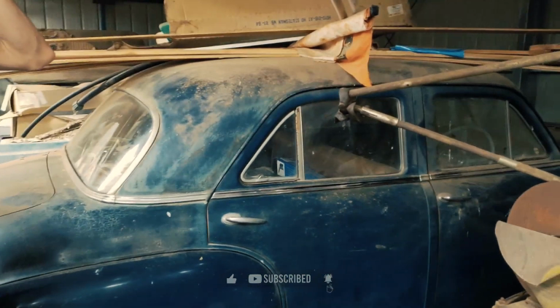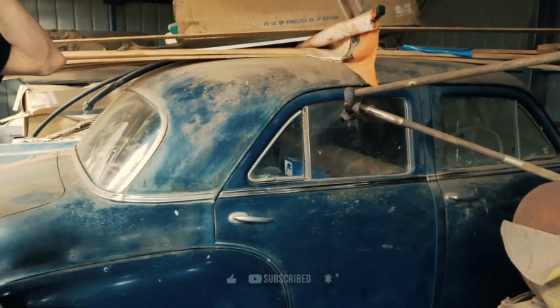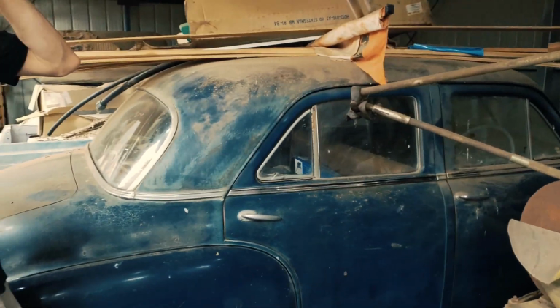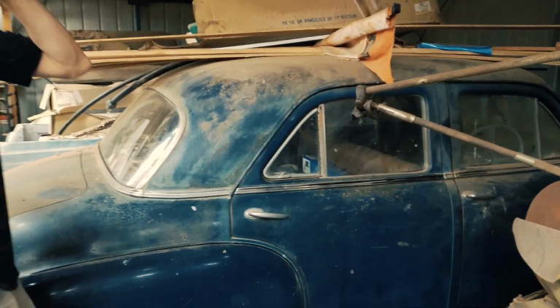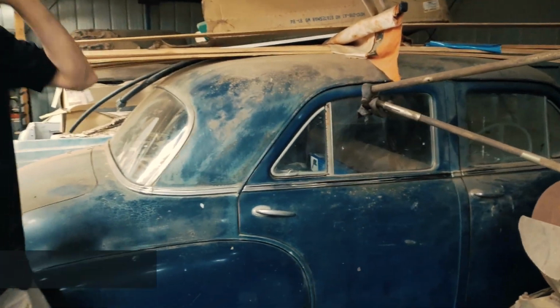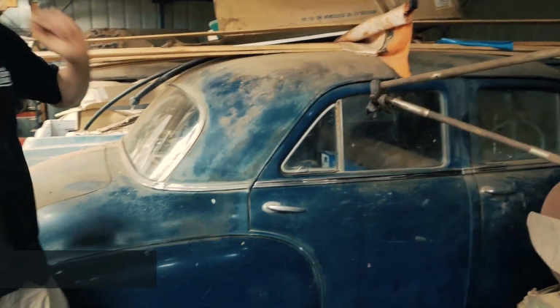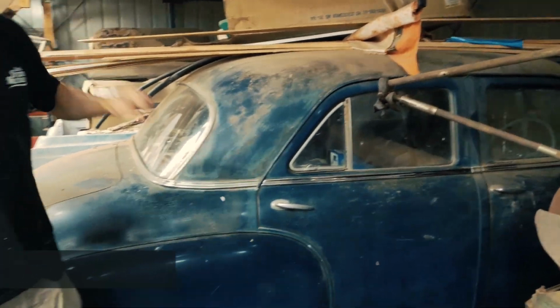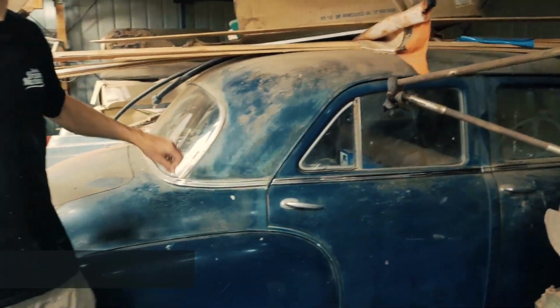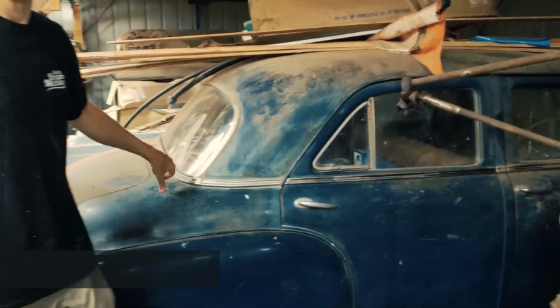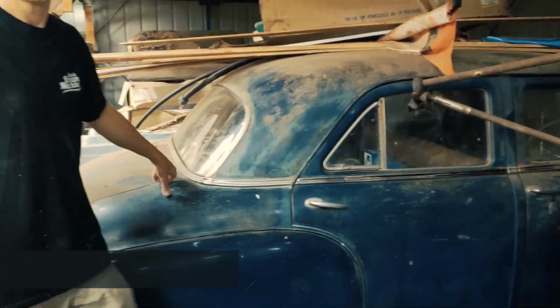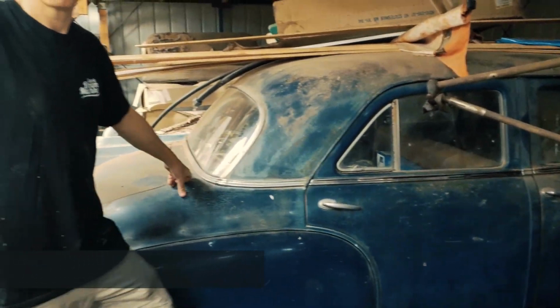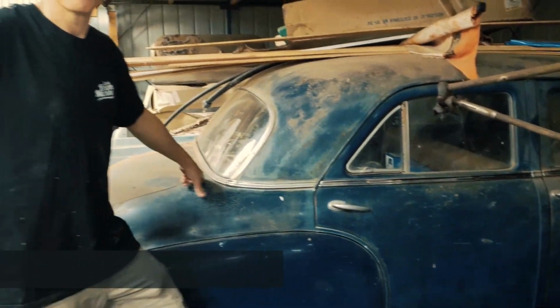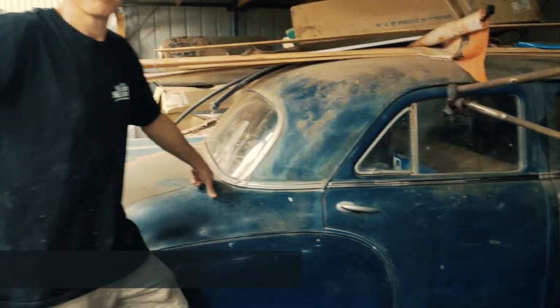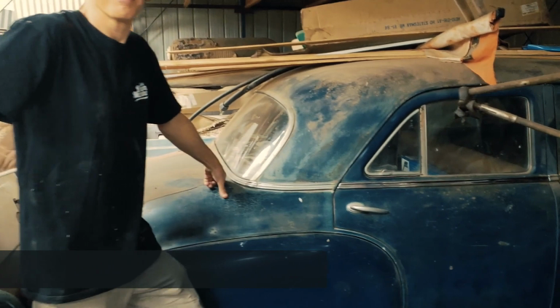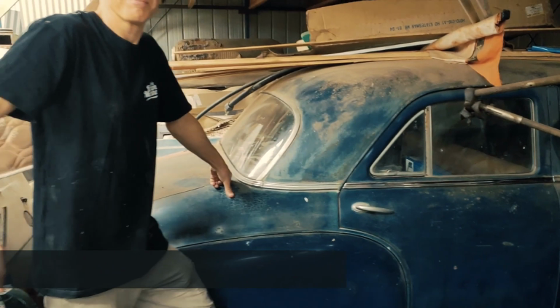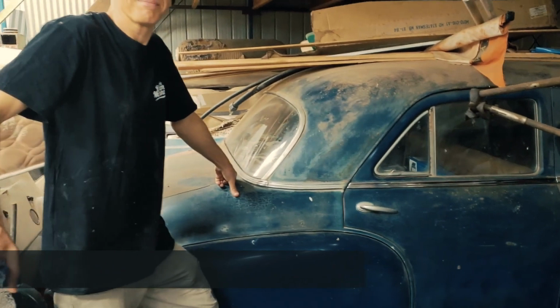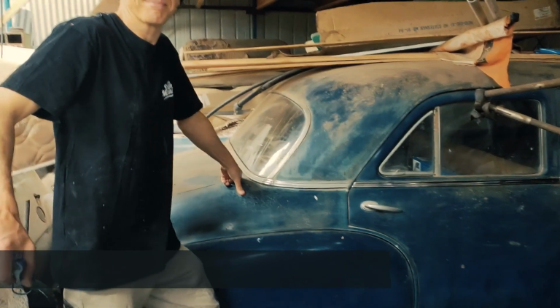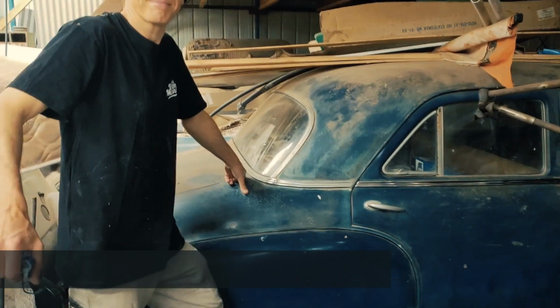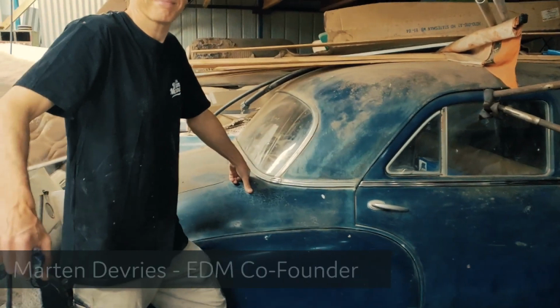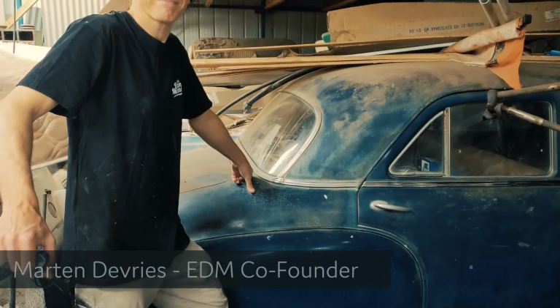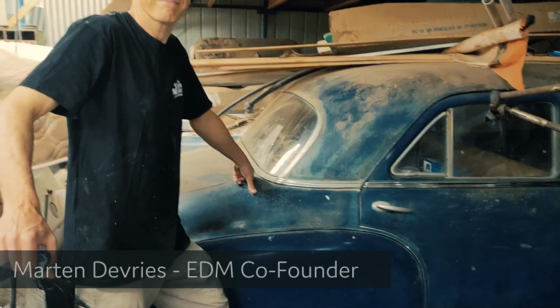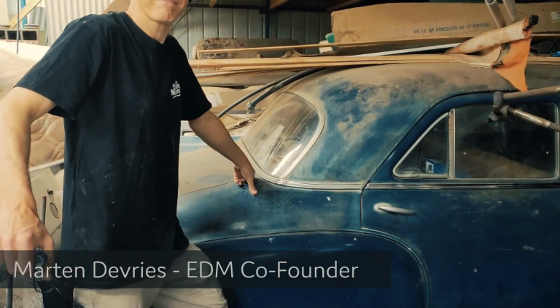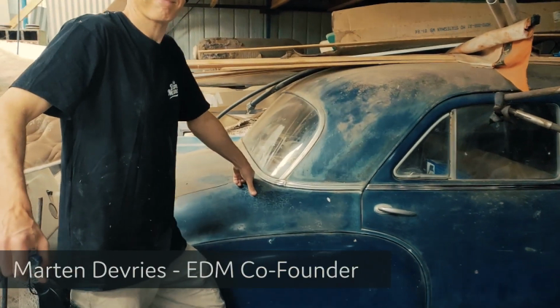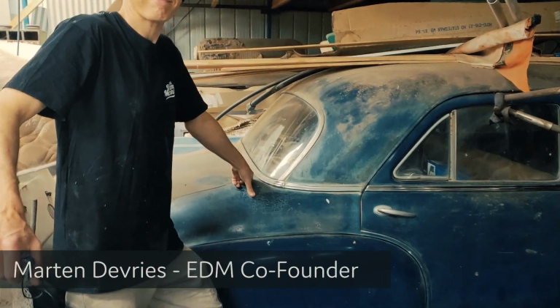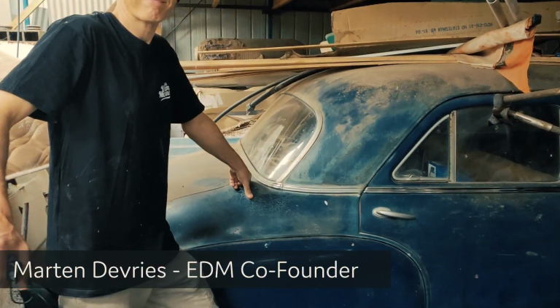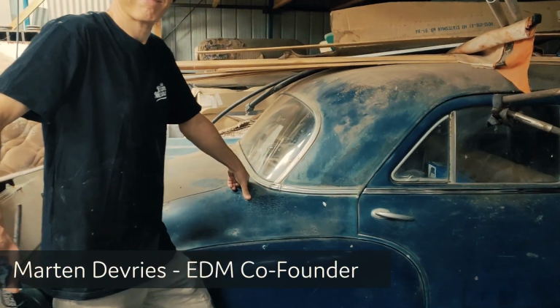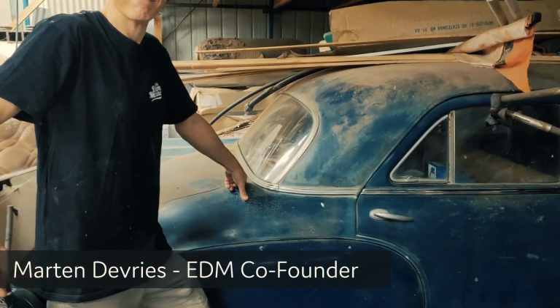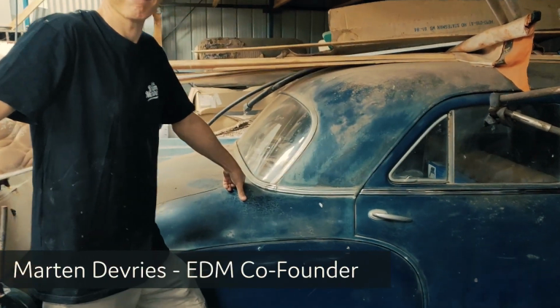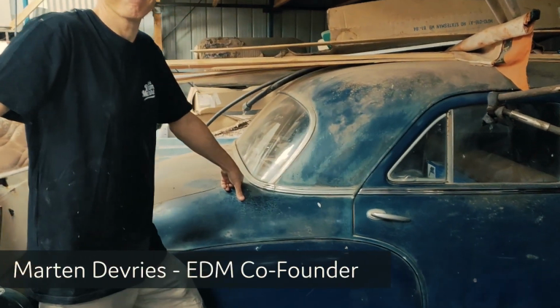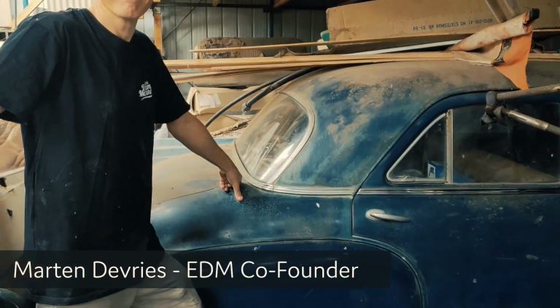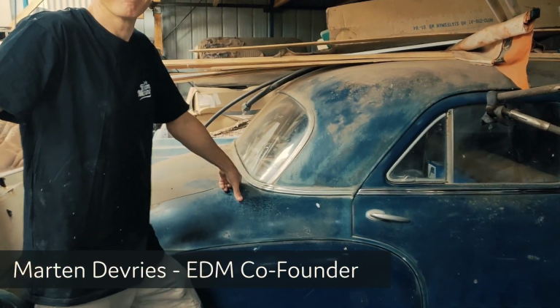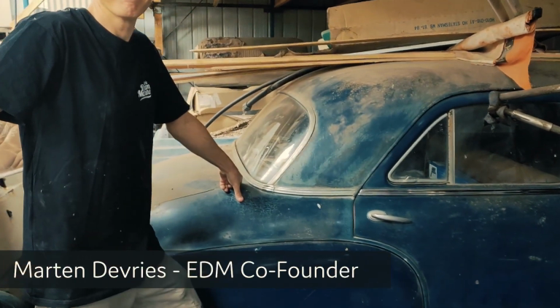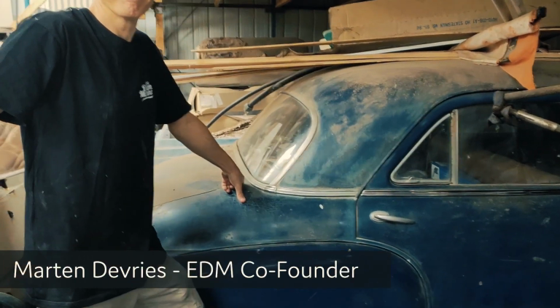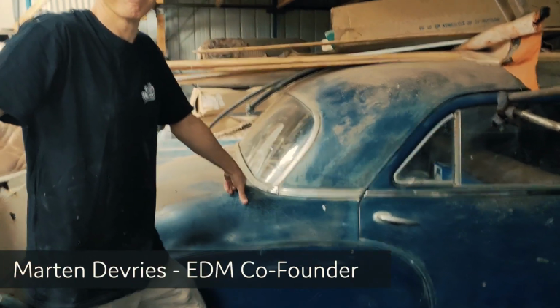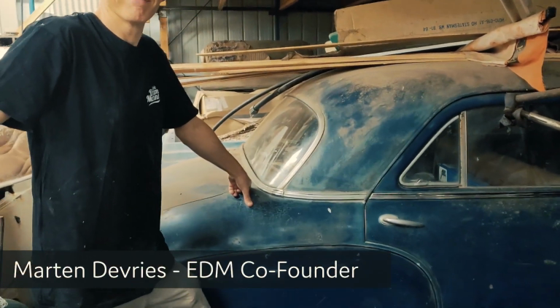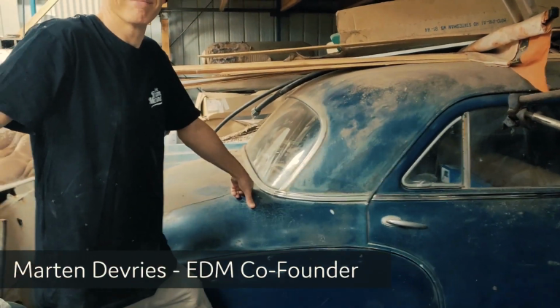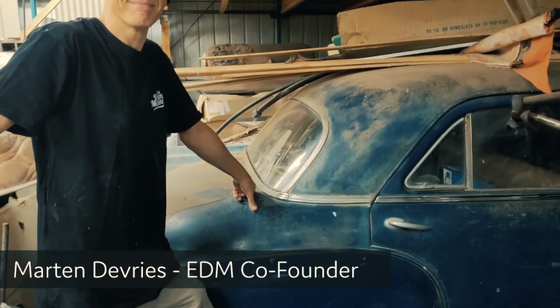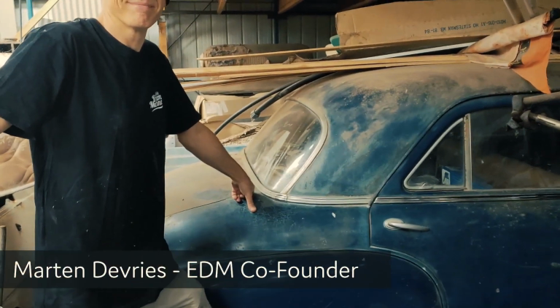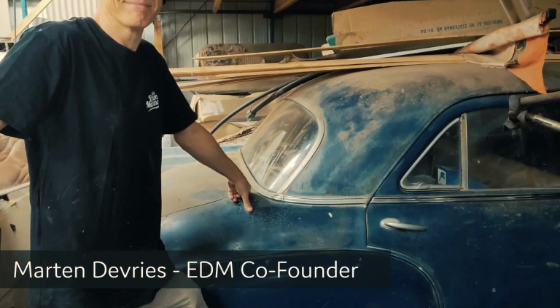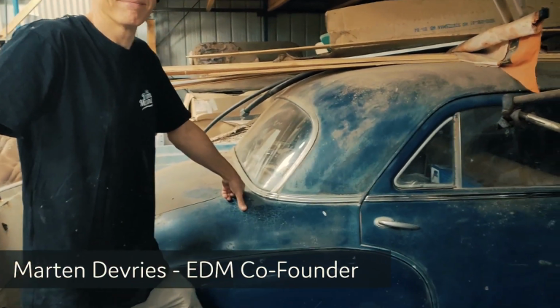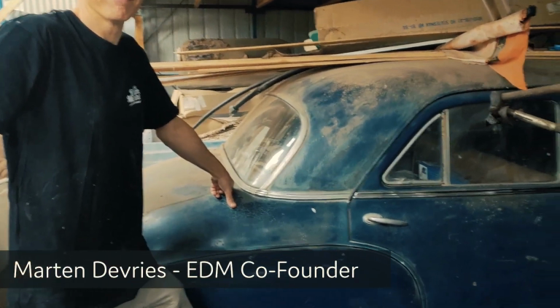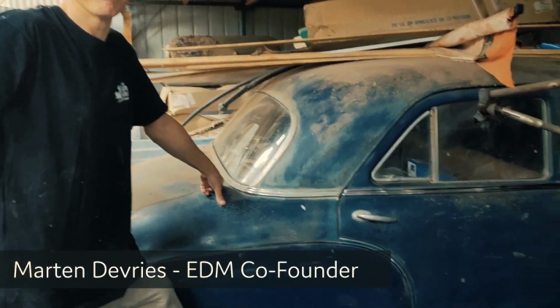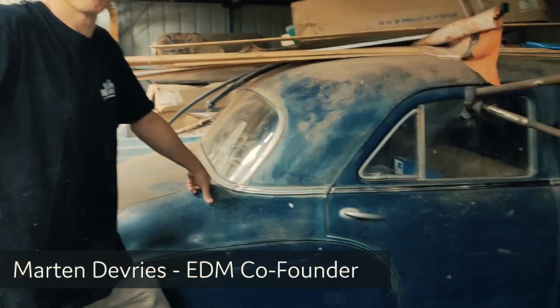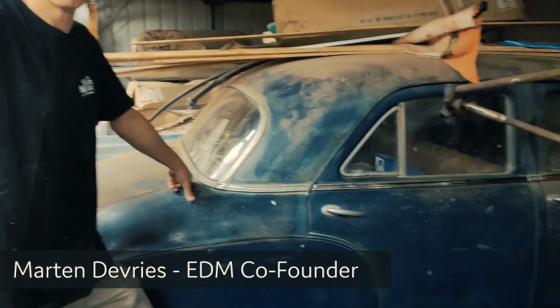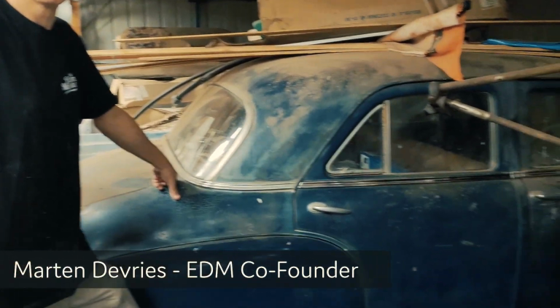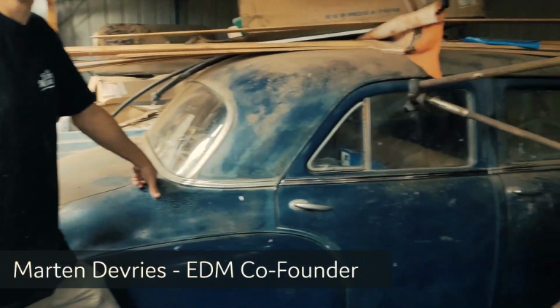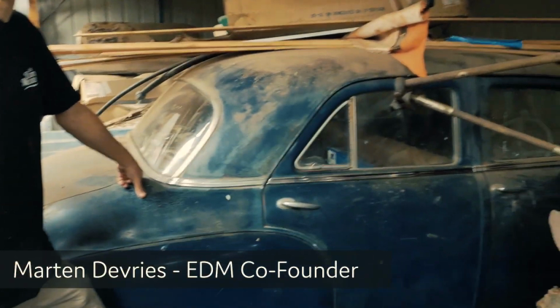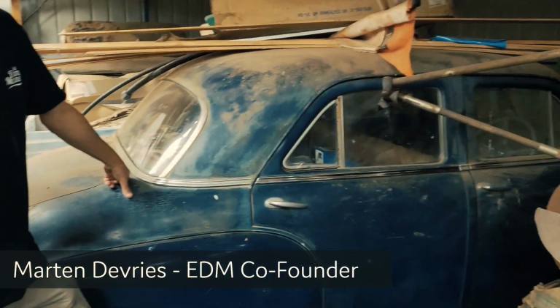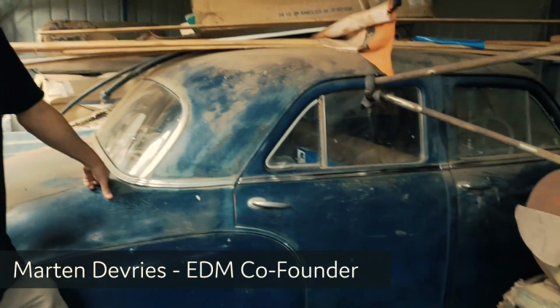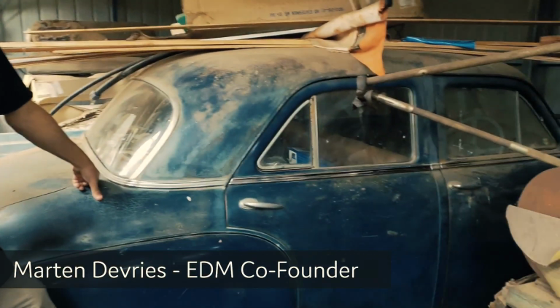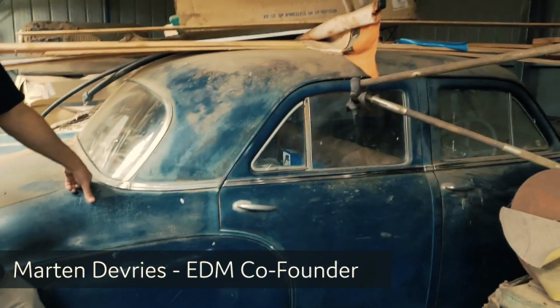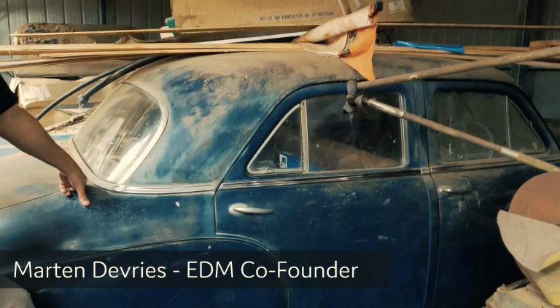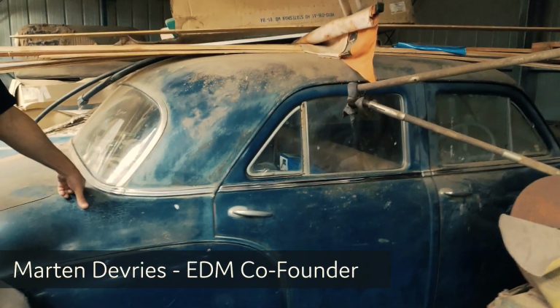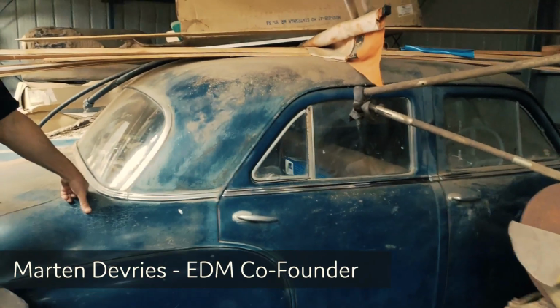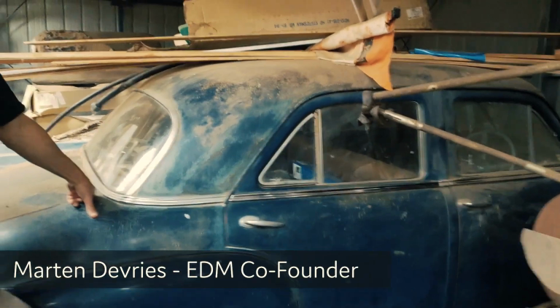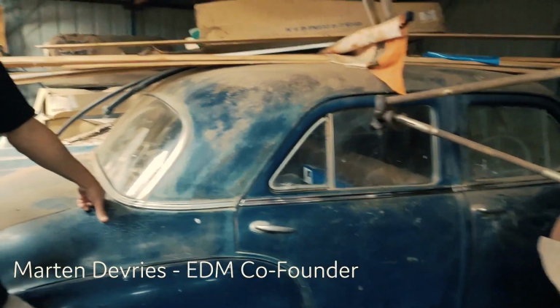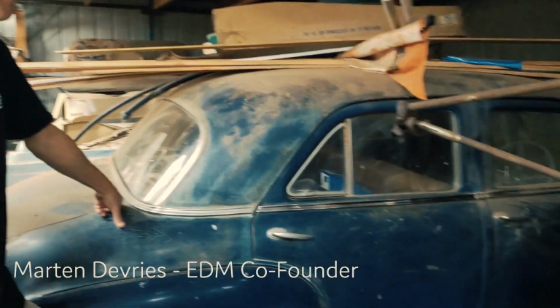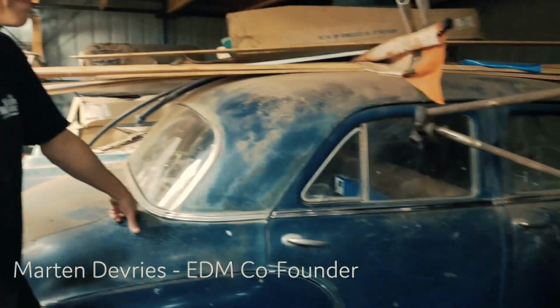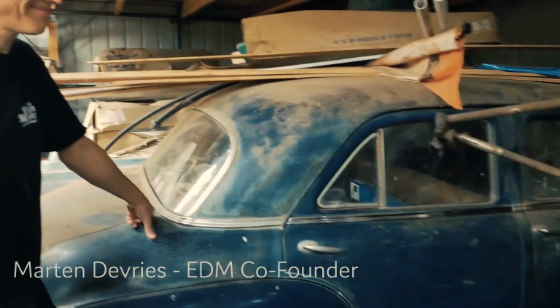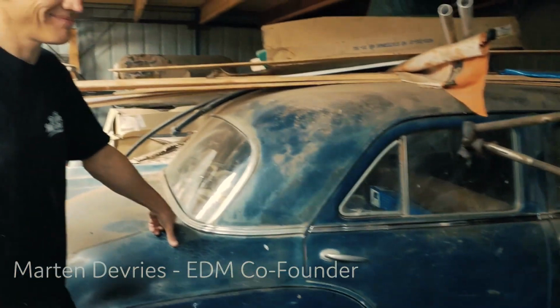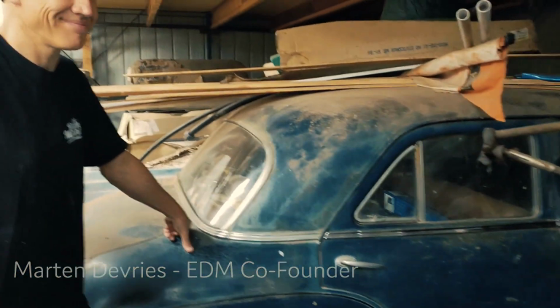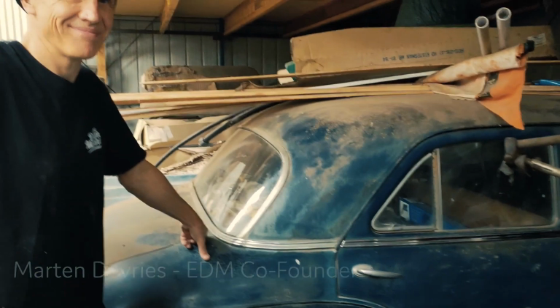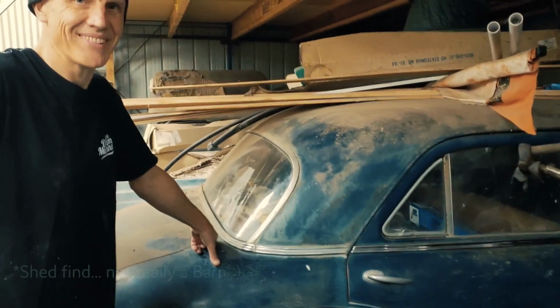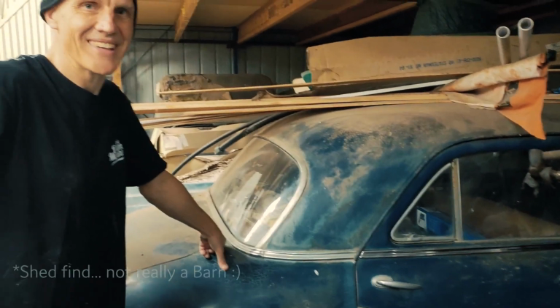I'm here with Martin from Electric Dream Machine, and Martin's going to tell us about this barn find.